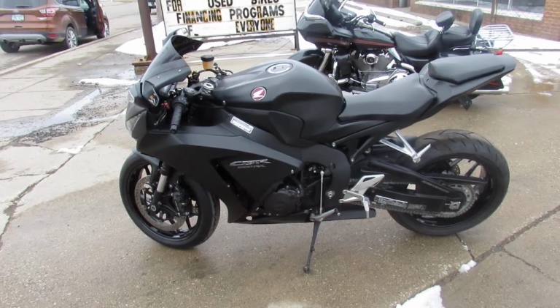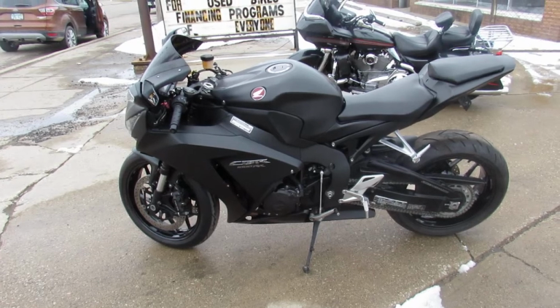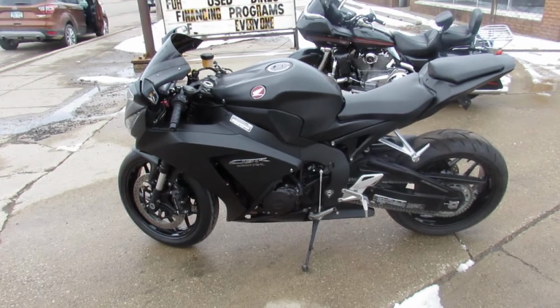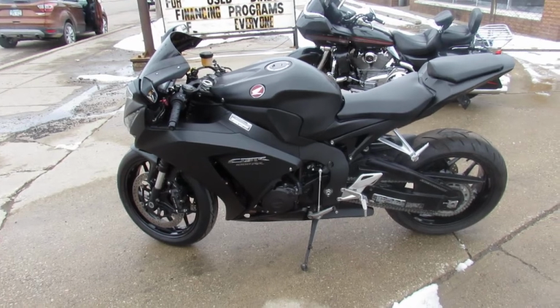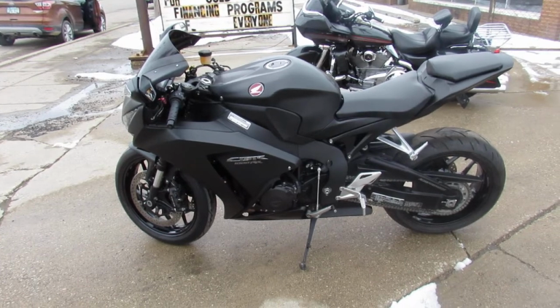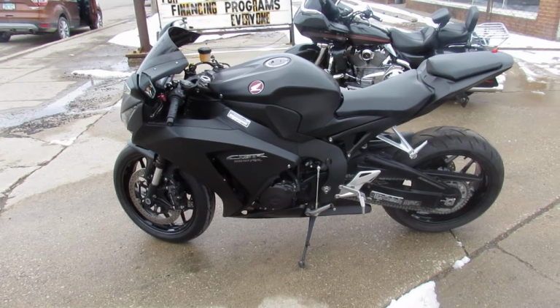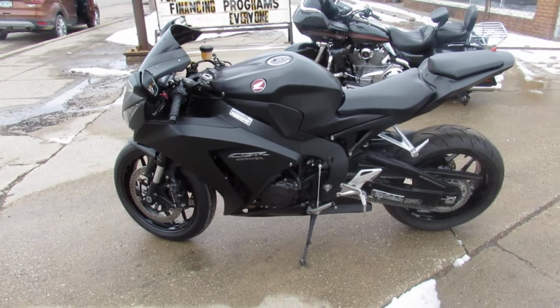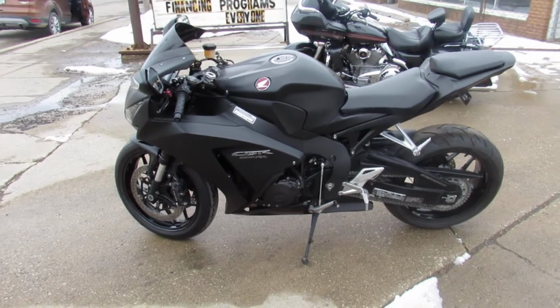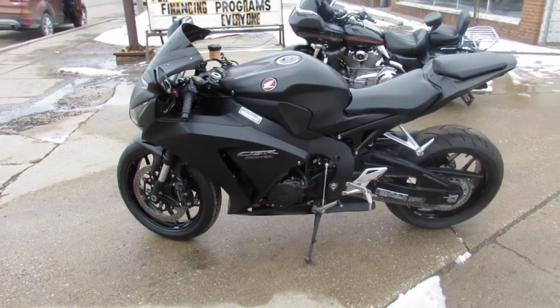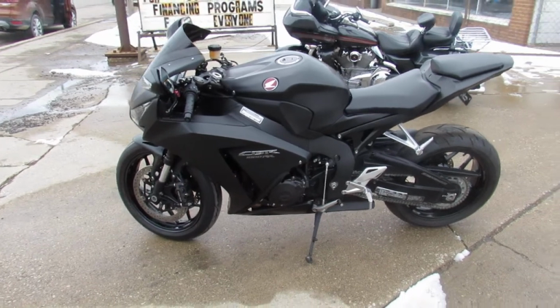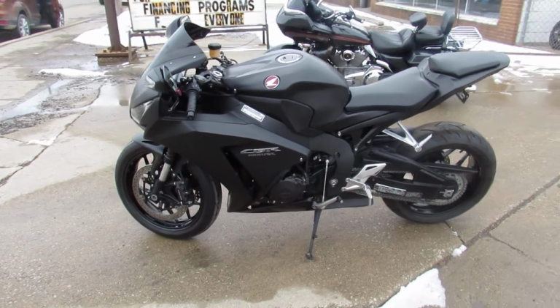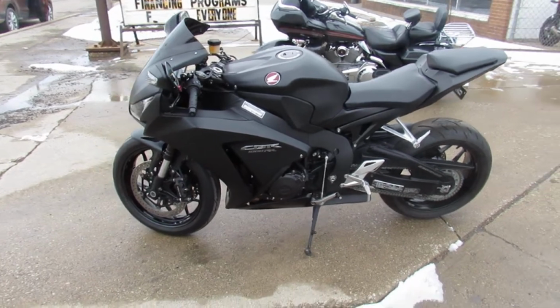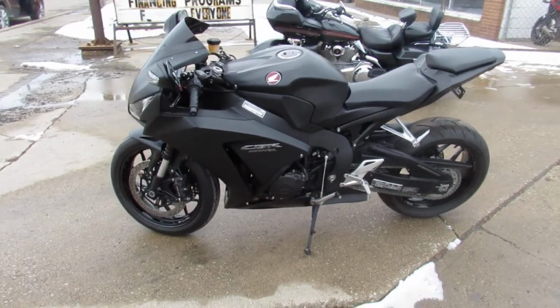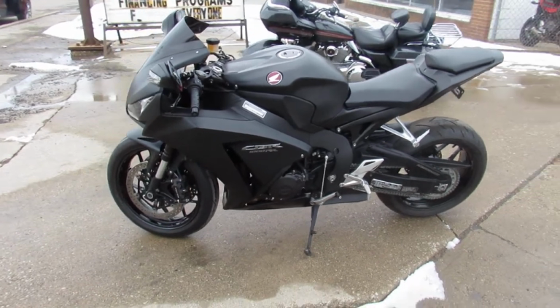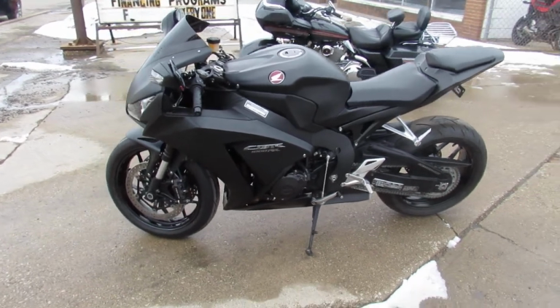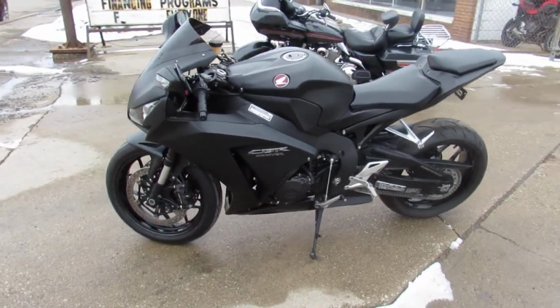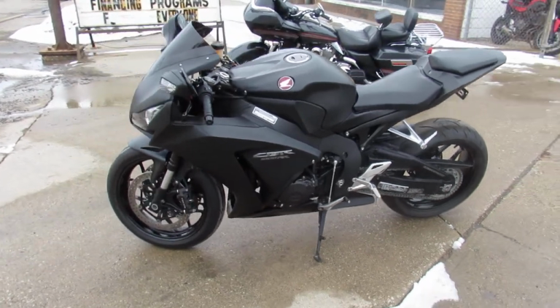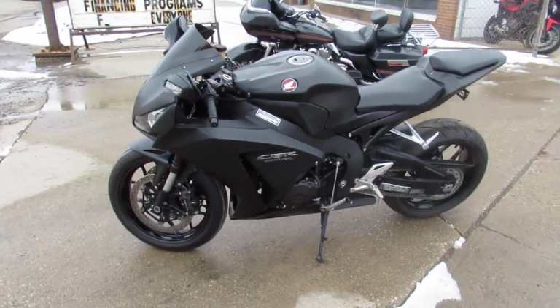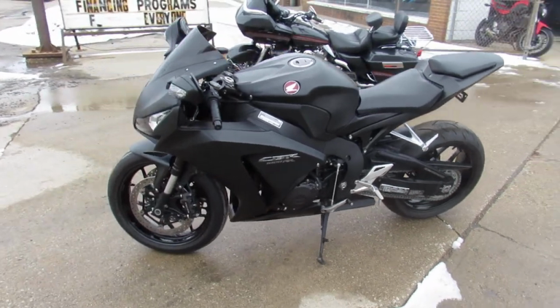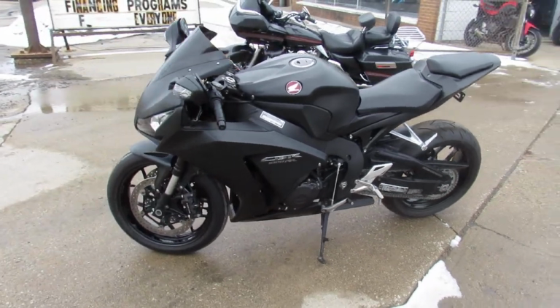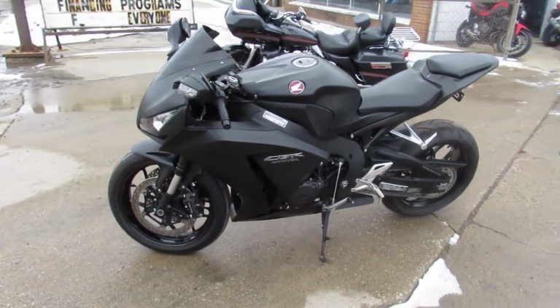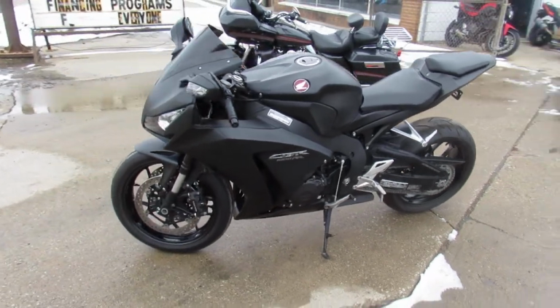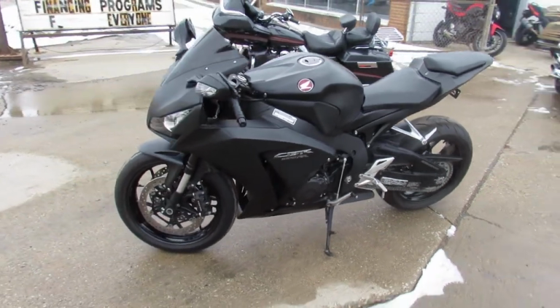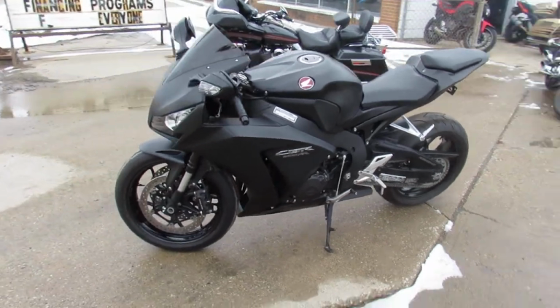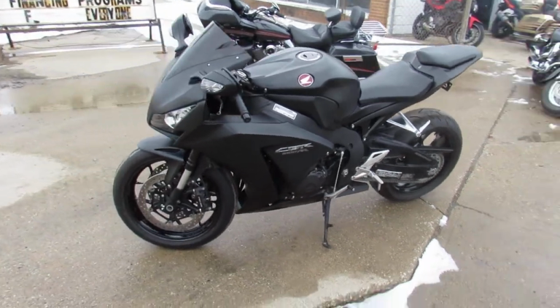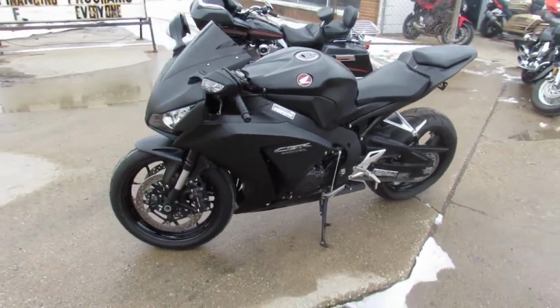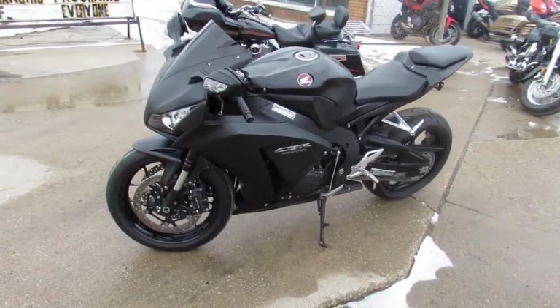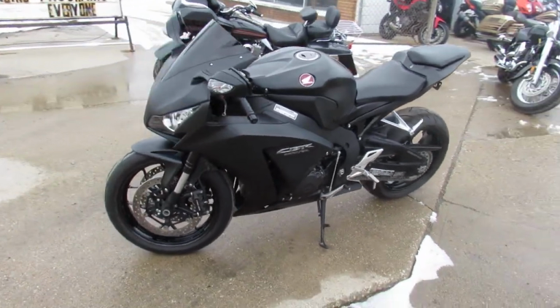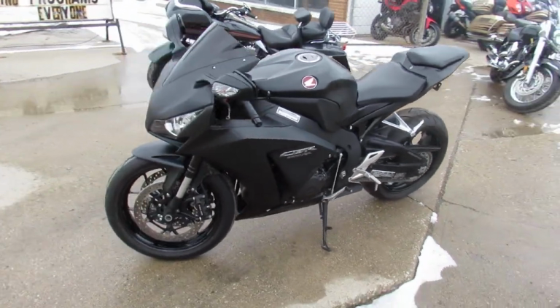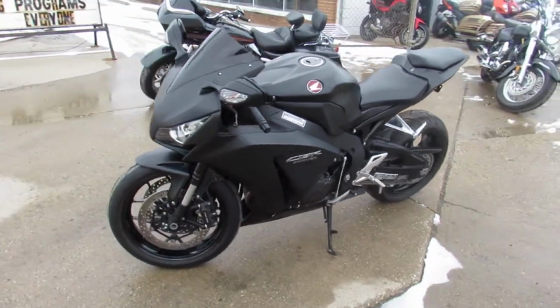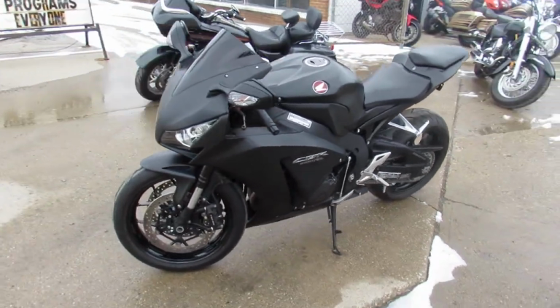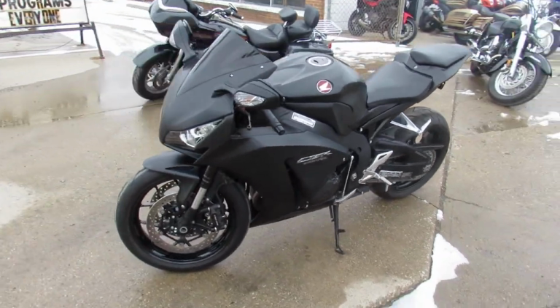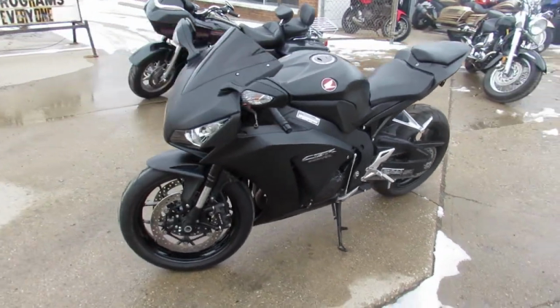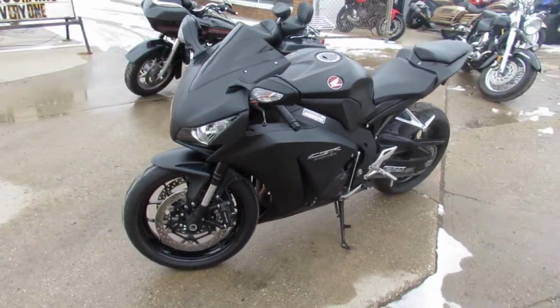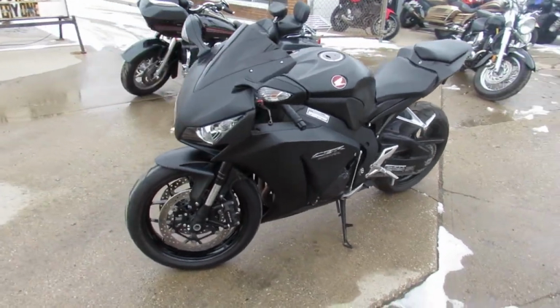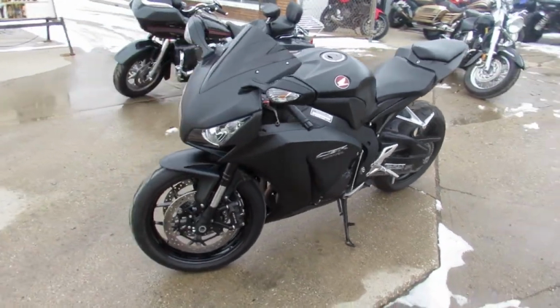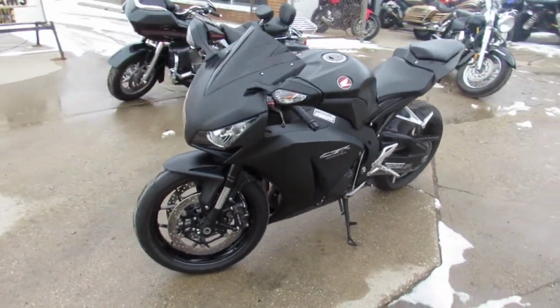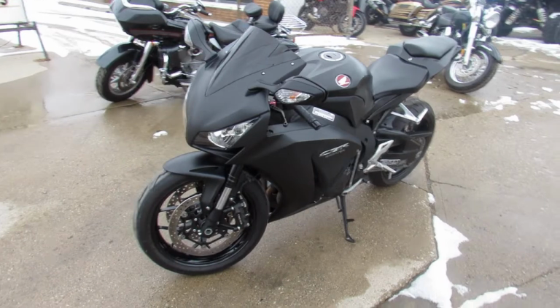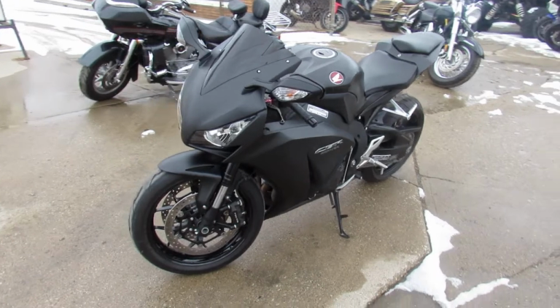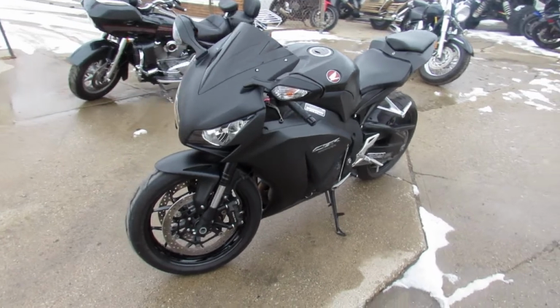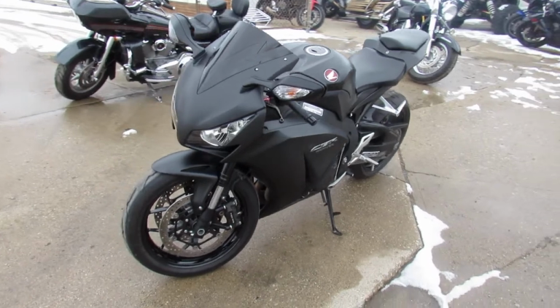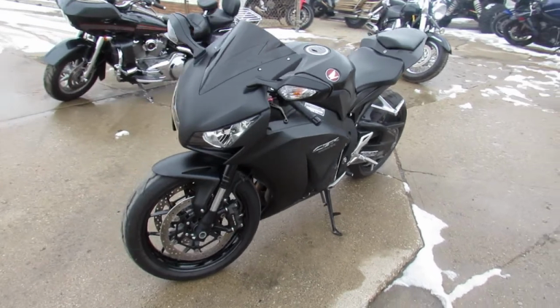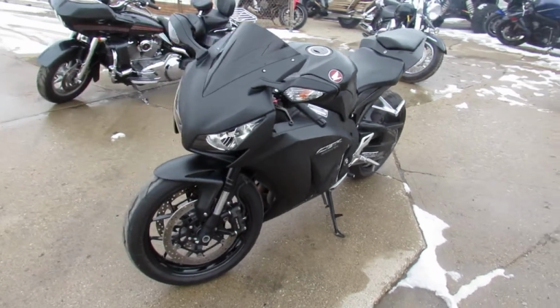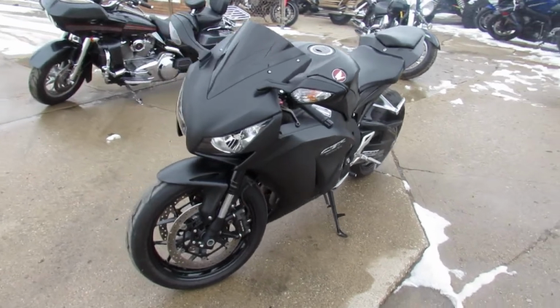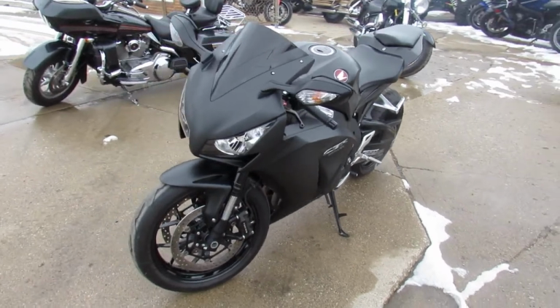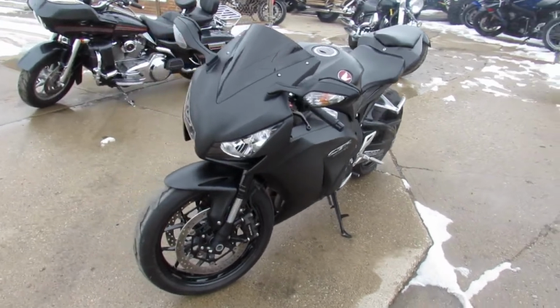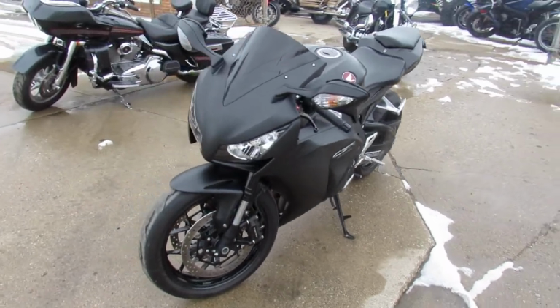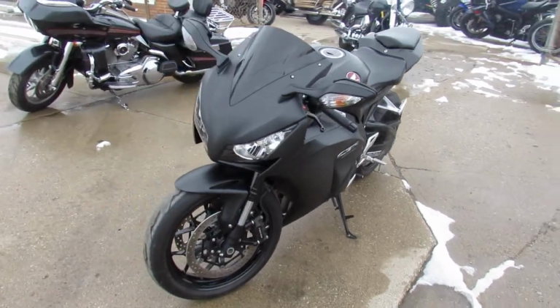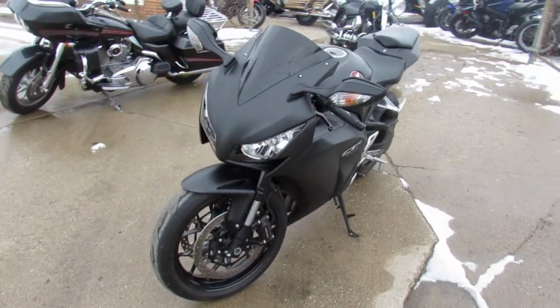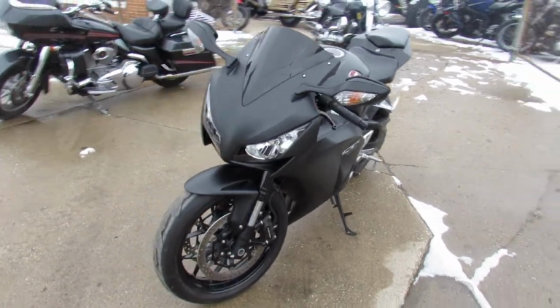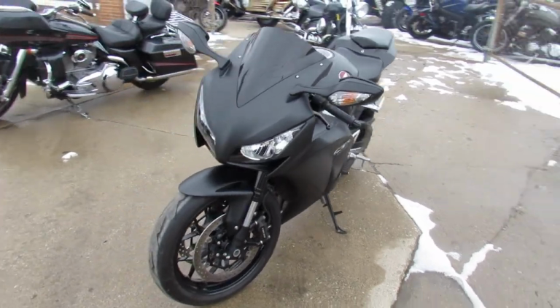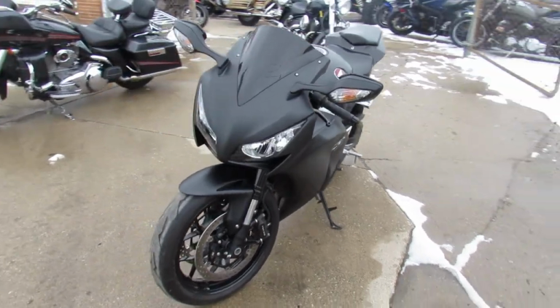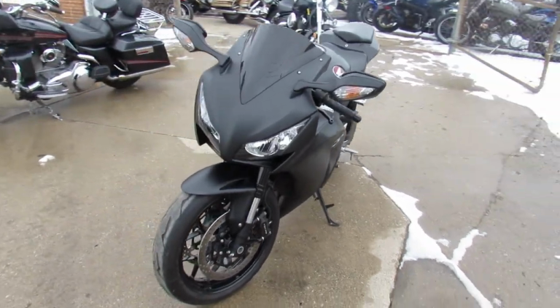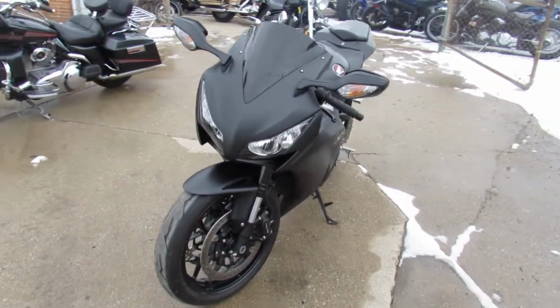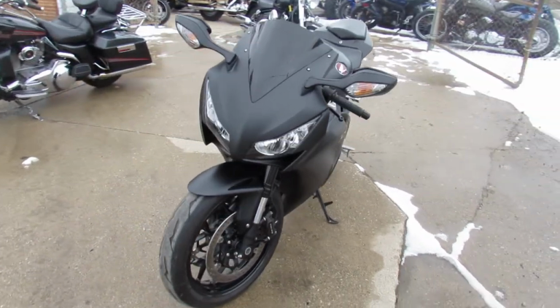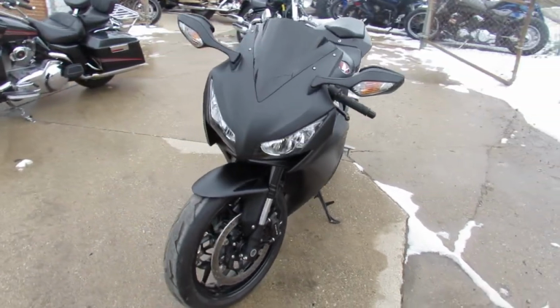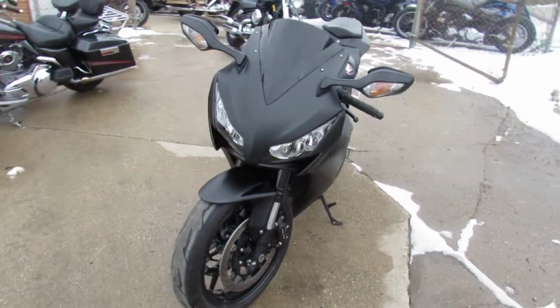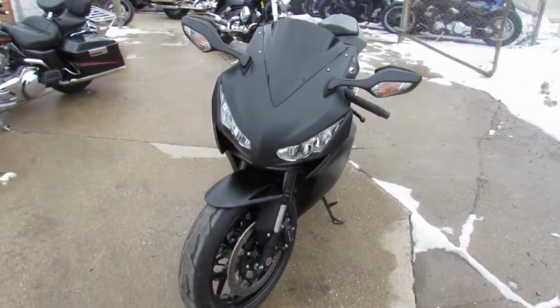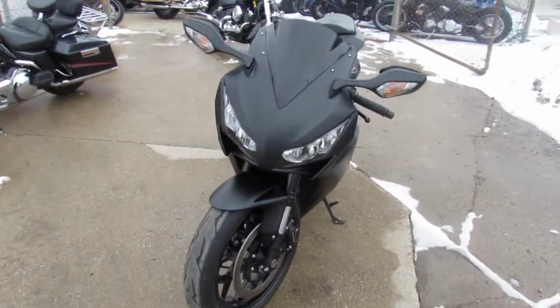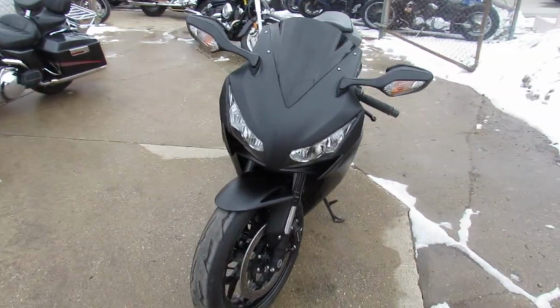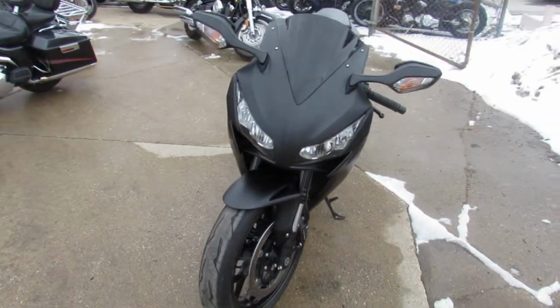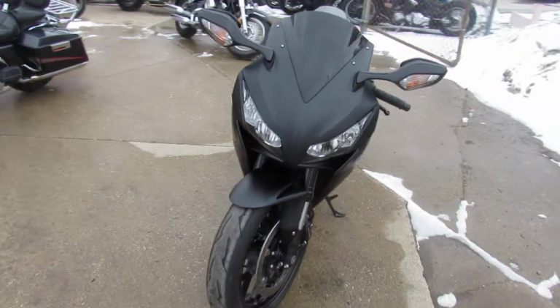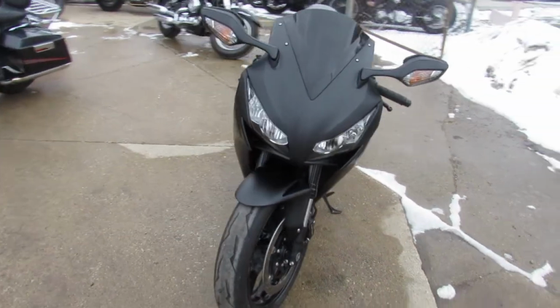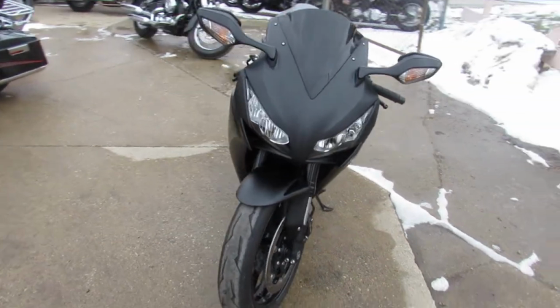Hey guys, ApprovalPowerSports.com here. Anybody looking for a sport bike, we've got them — over 200 pre-owned sport bikes all under one roof here.